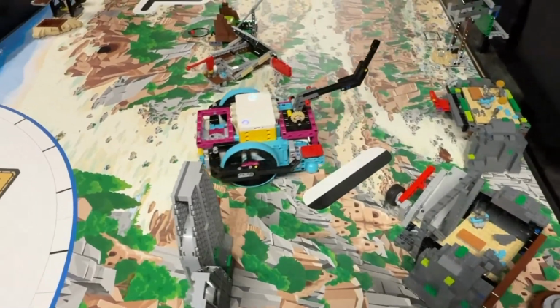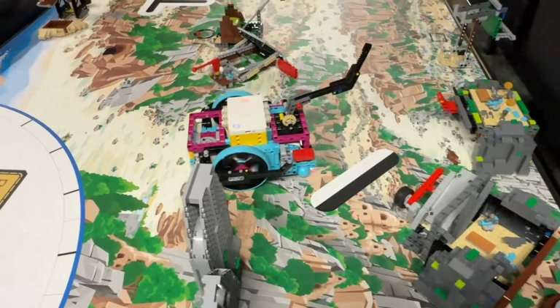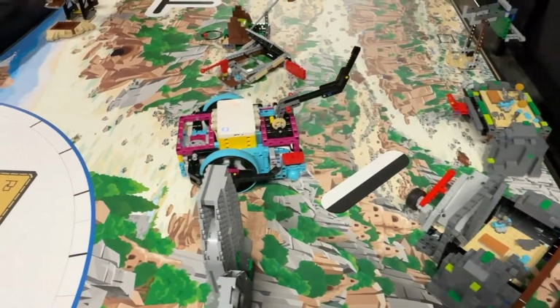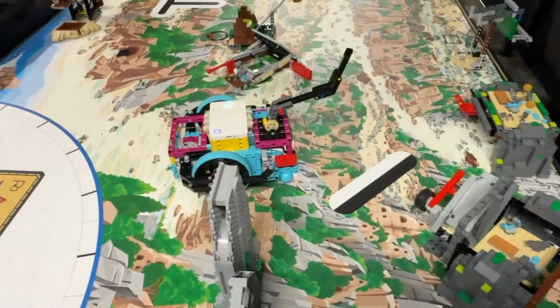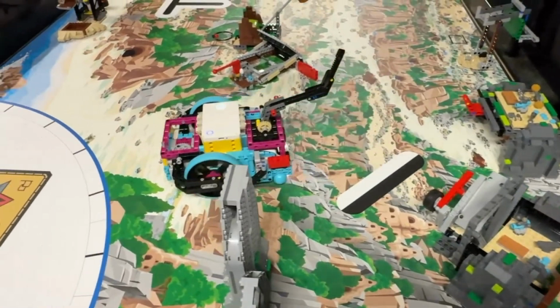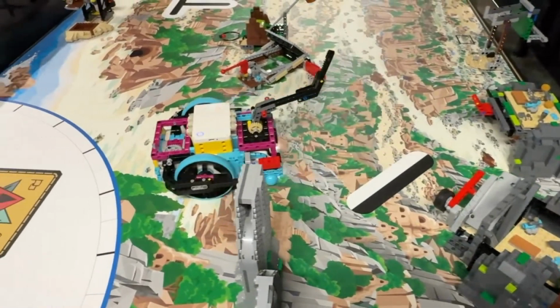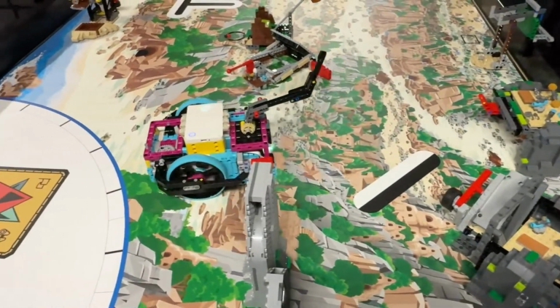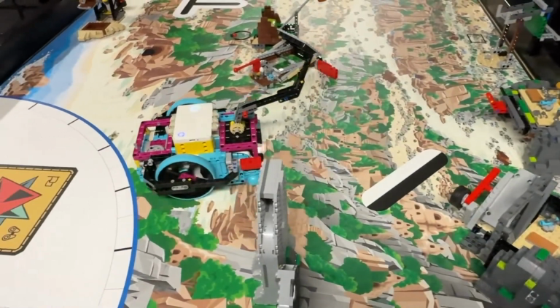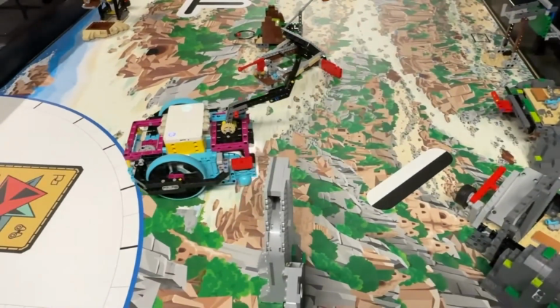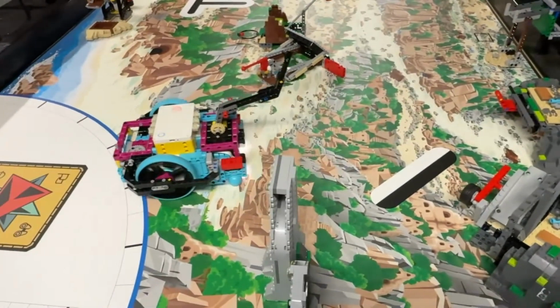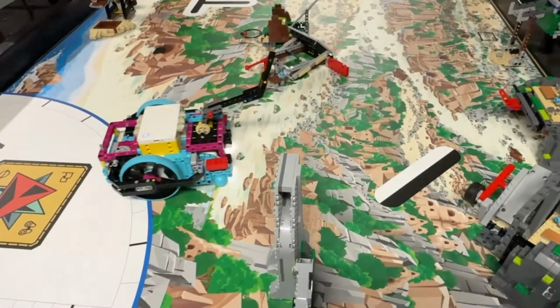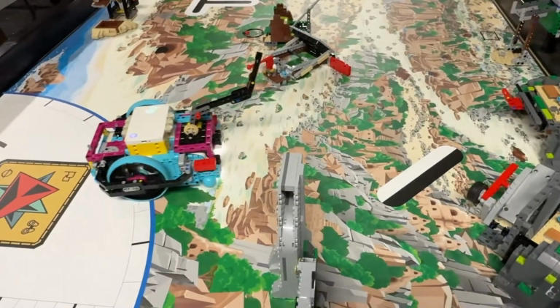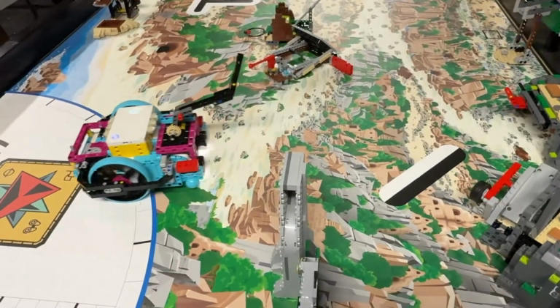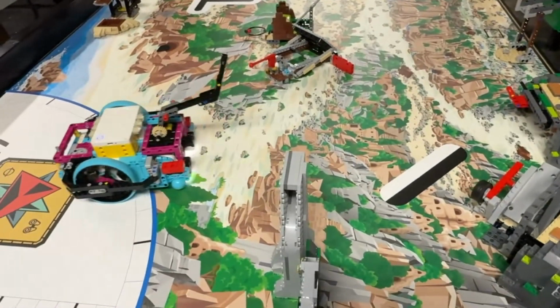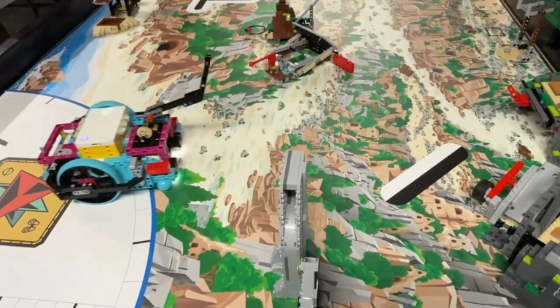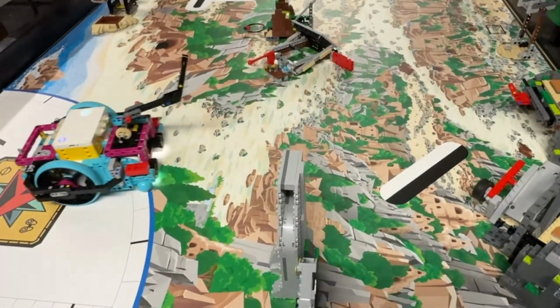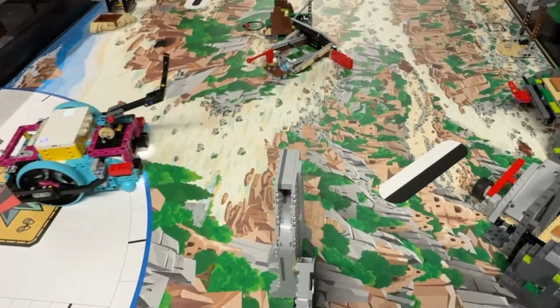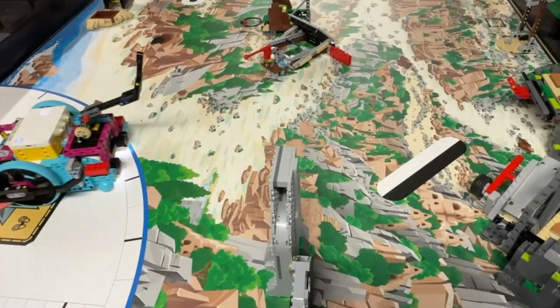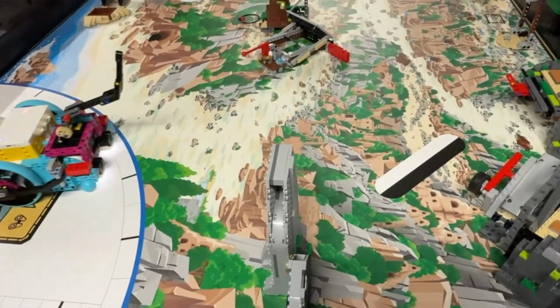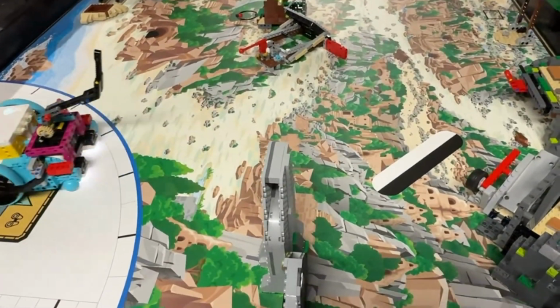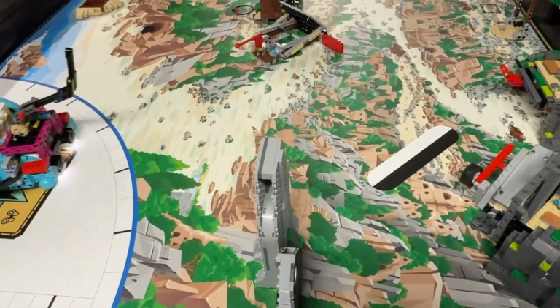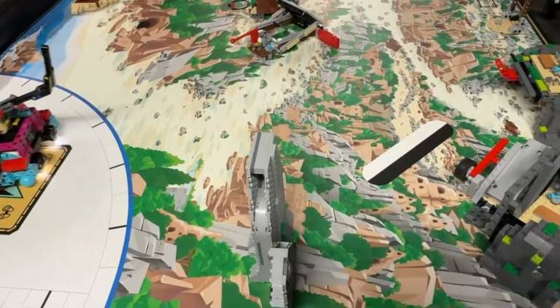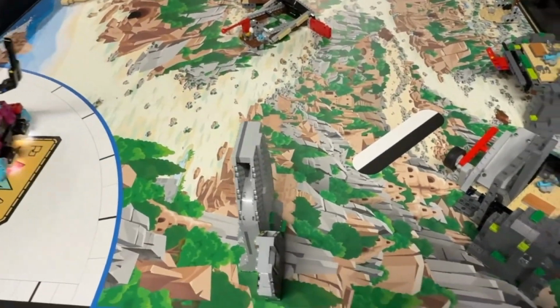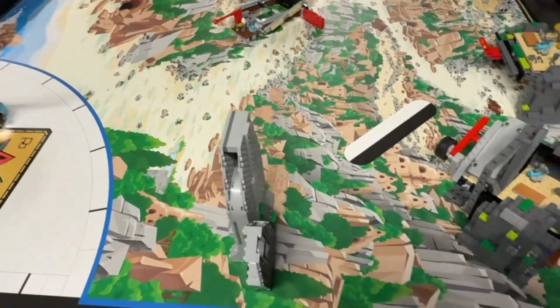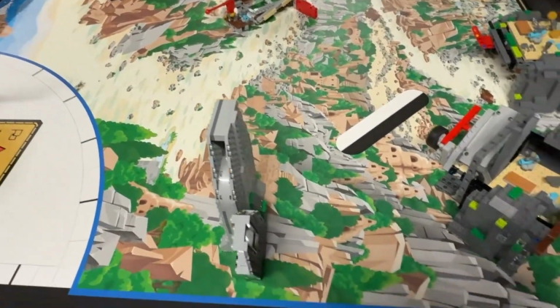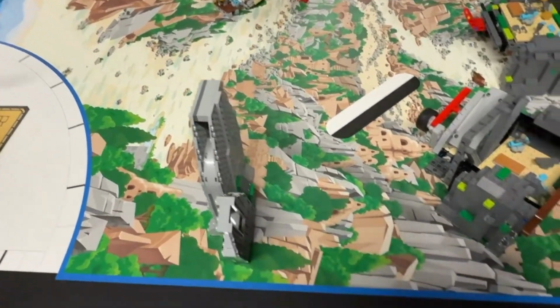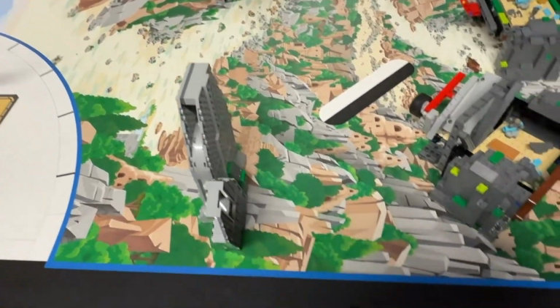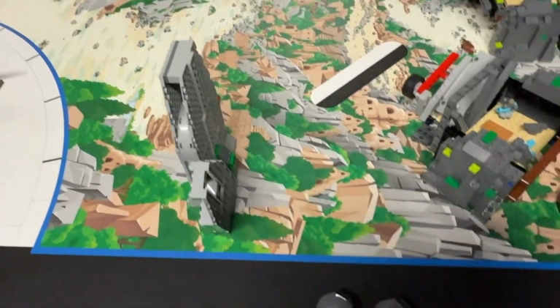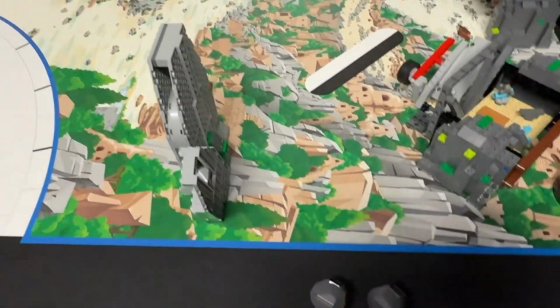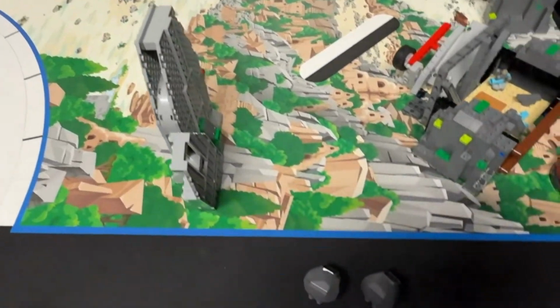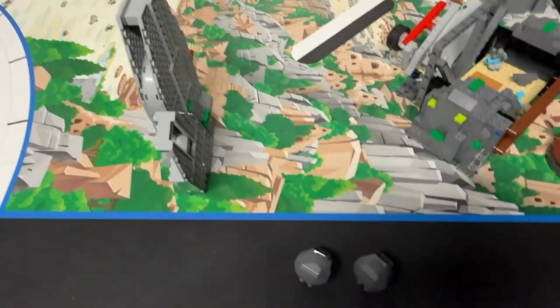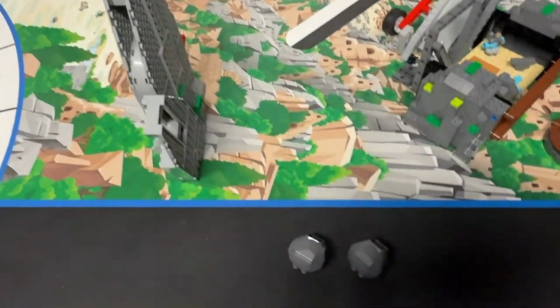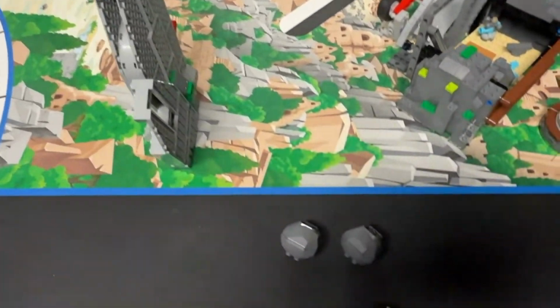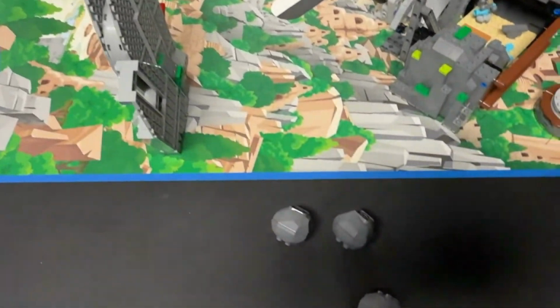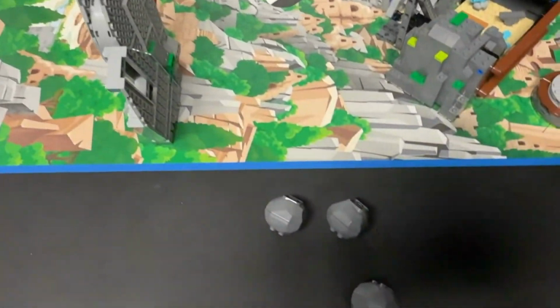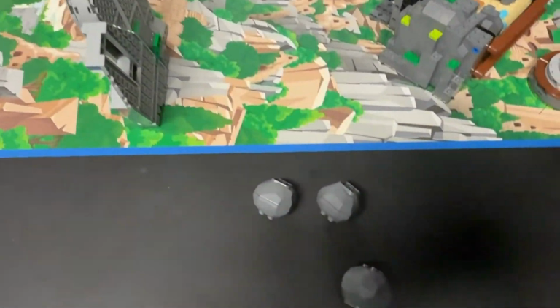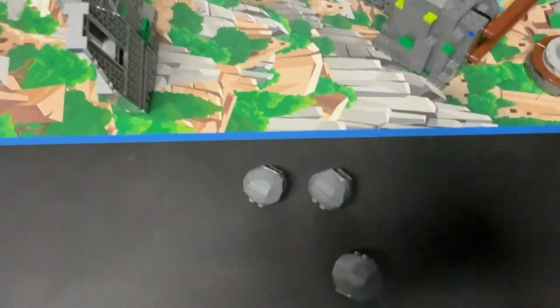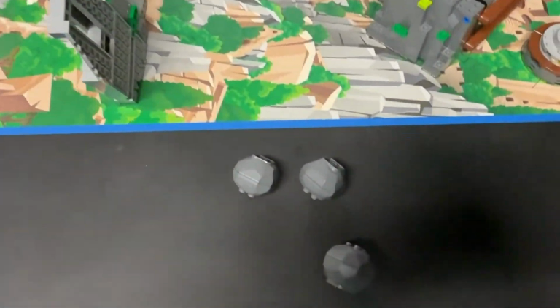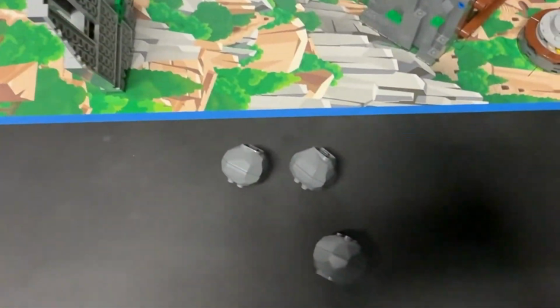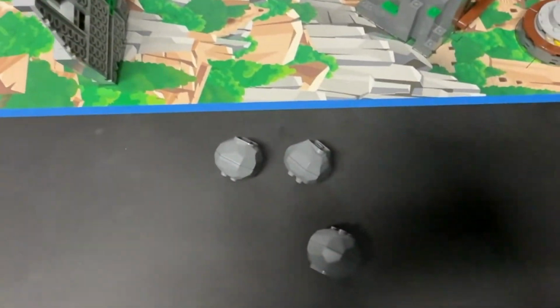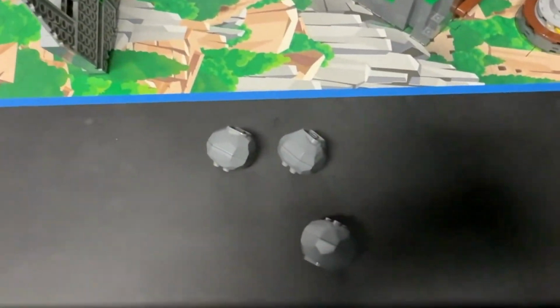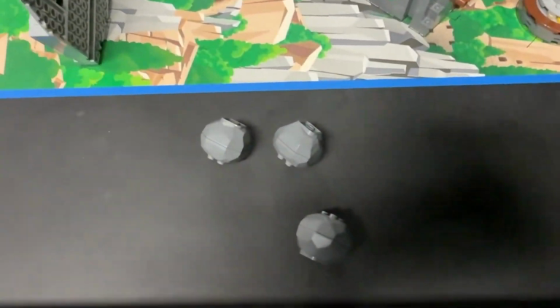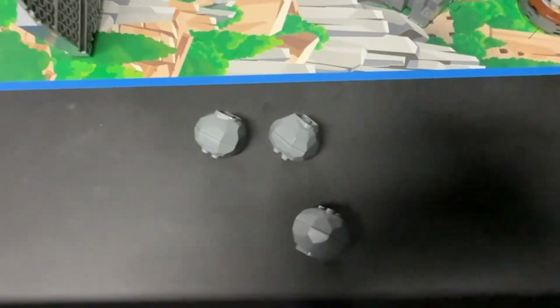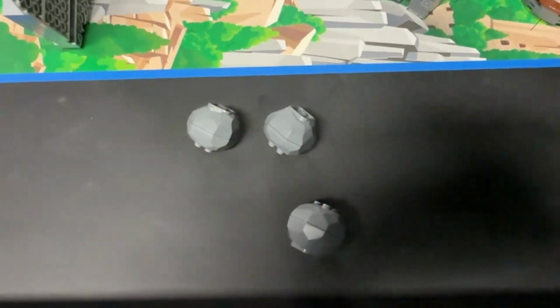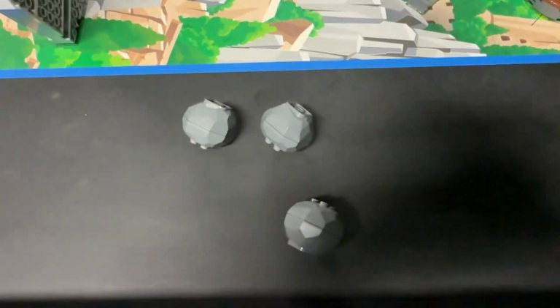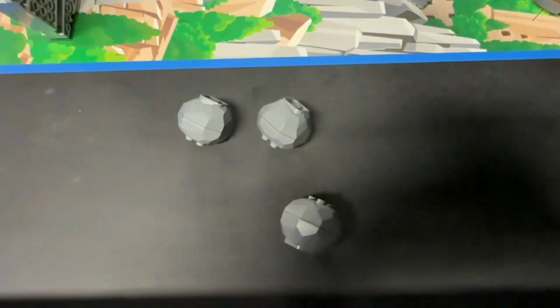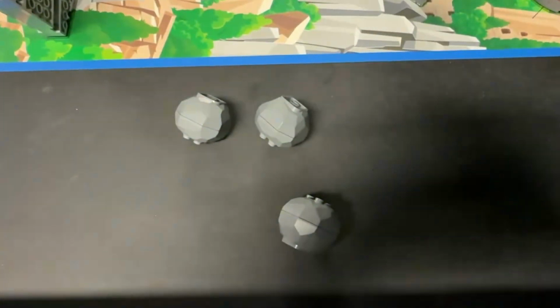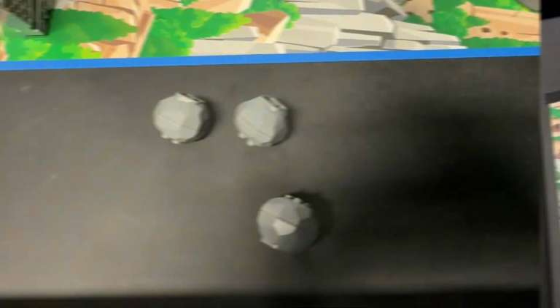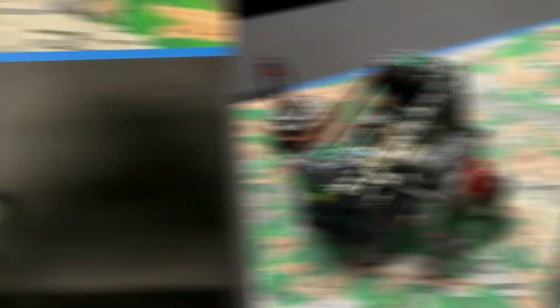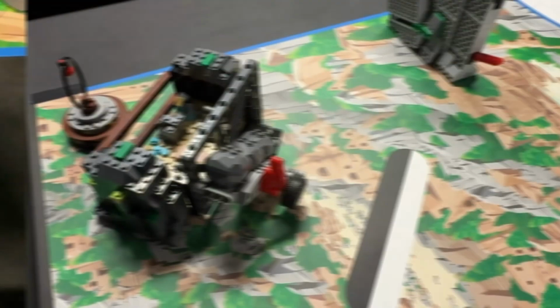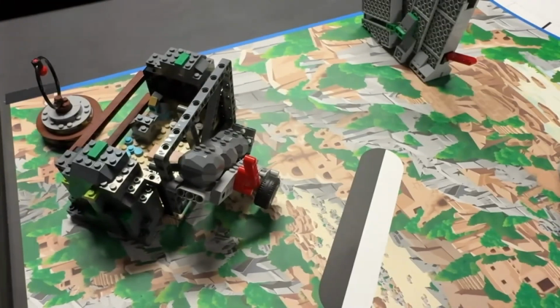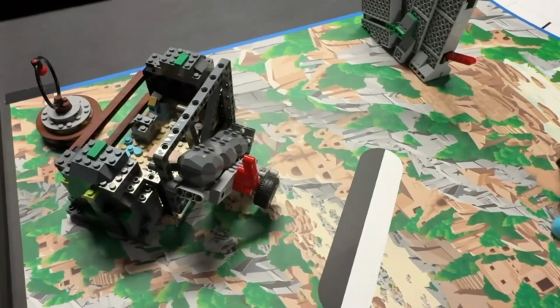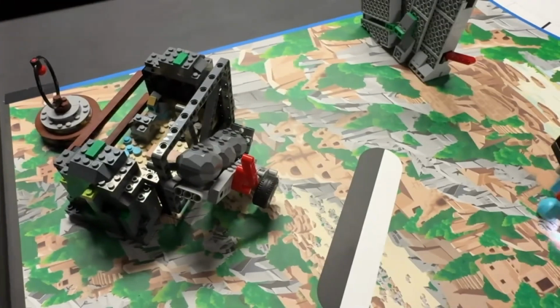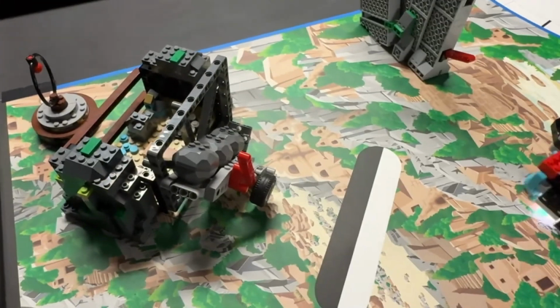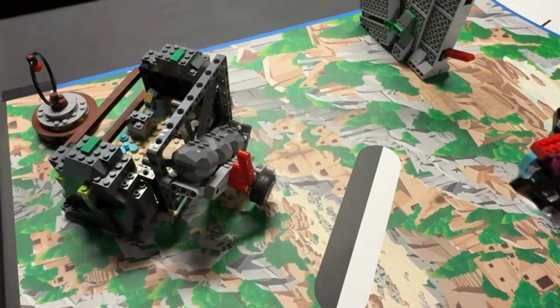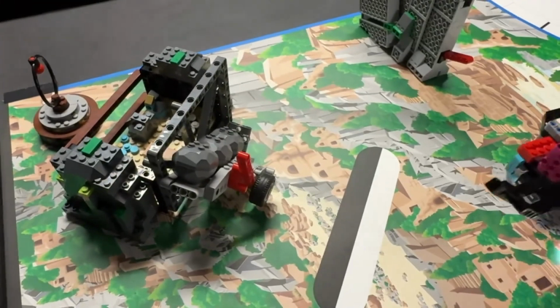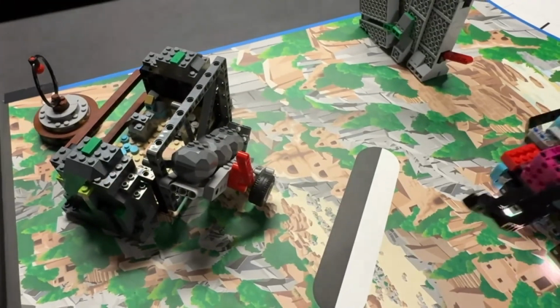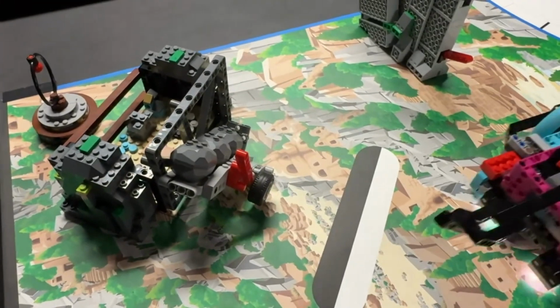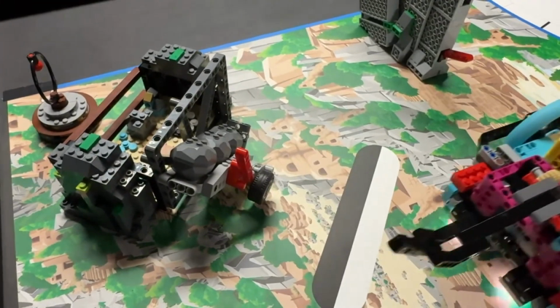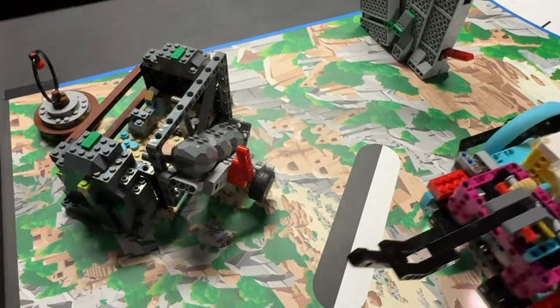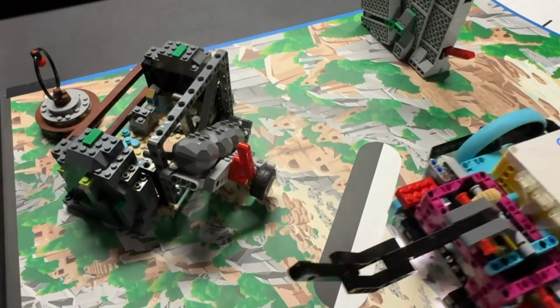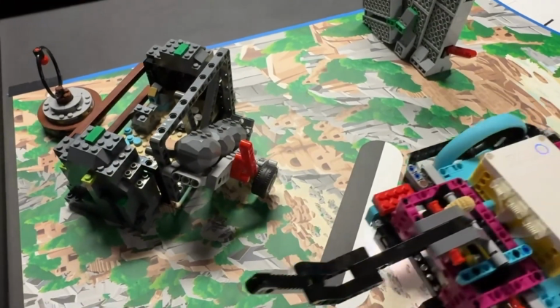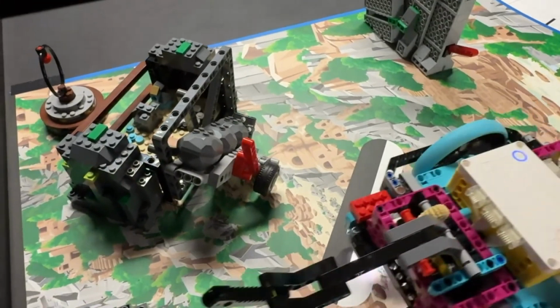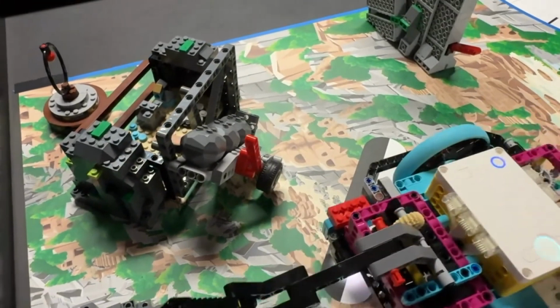Since the advanced driving base is very large and doesn't fit completely in the narrow home area, we let the robot return to the blue launch area instead.